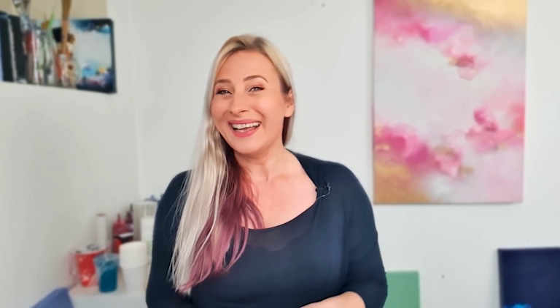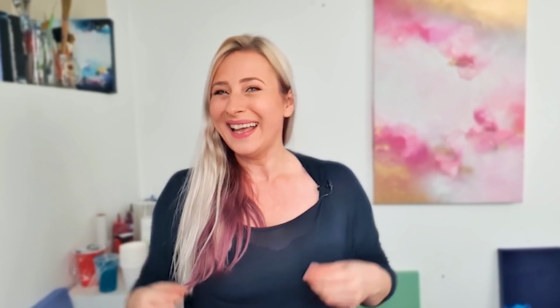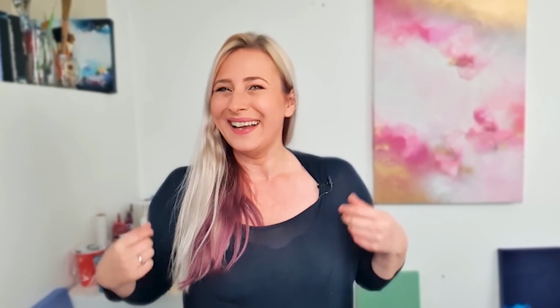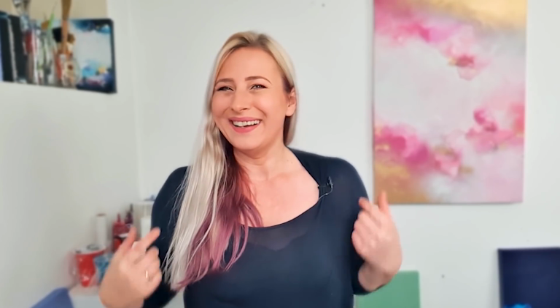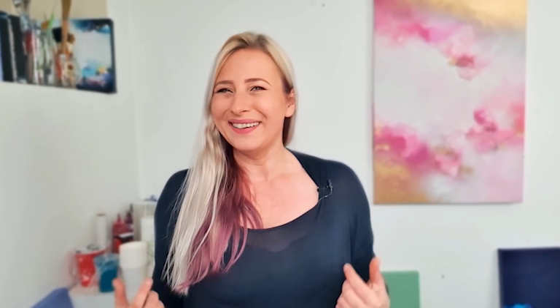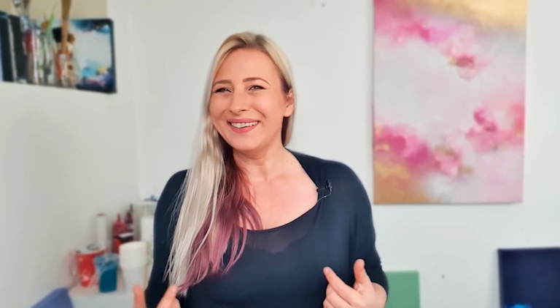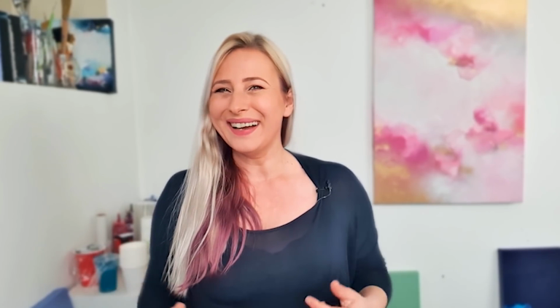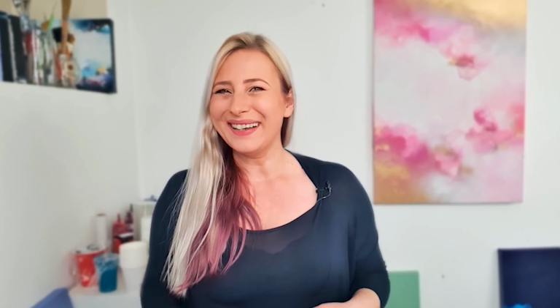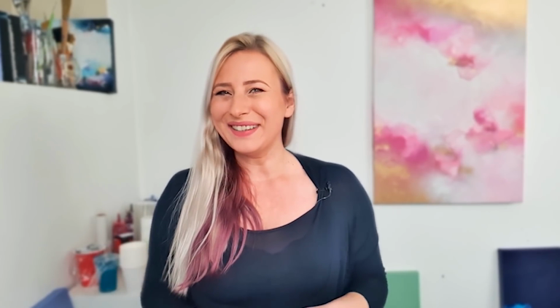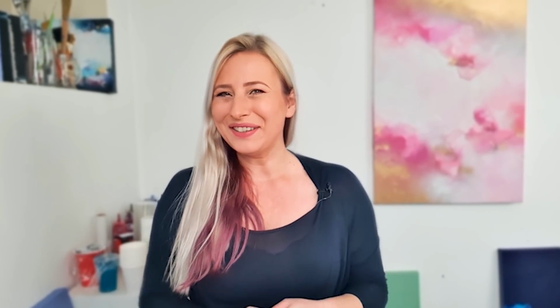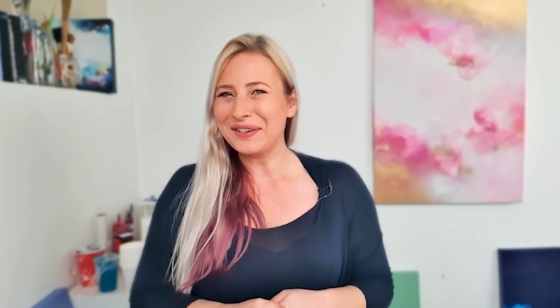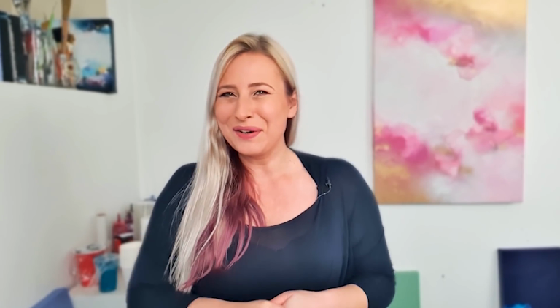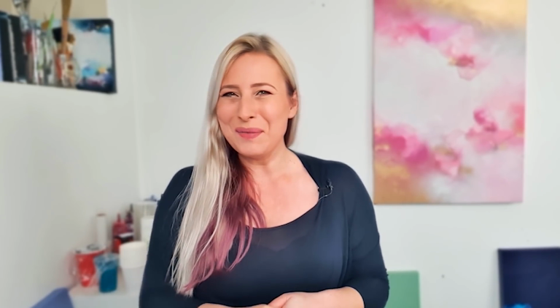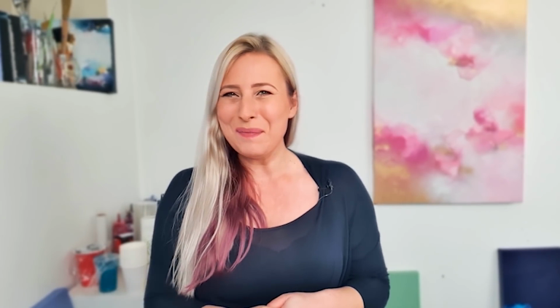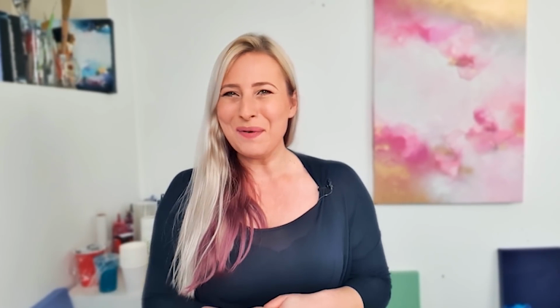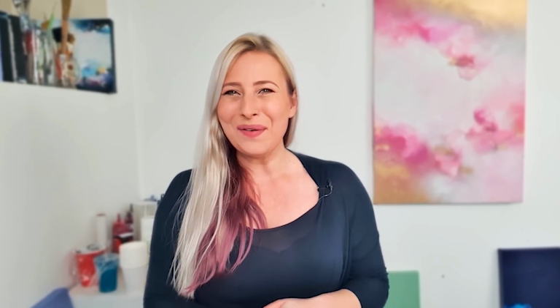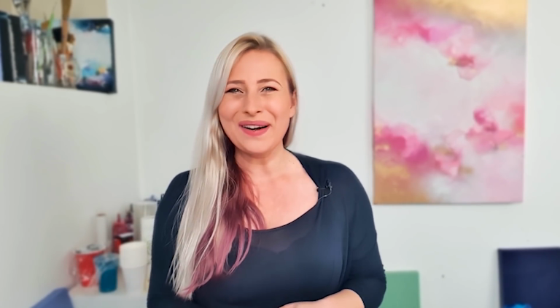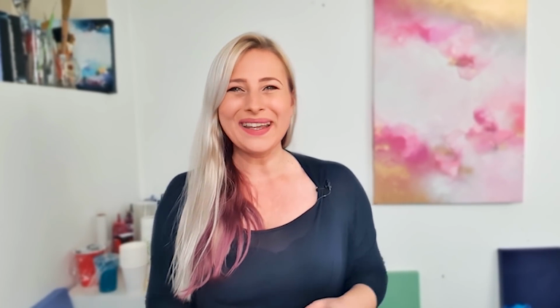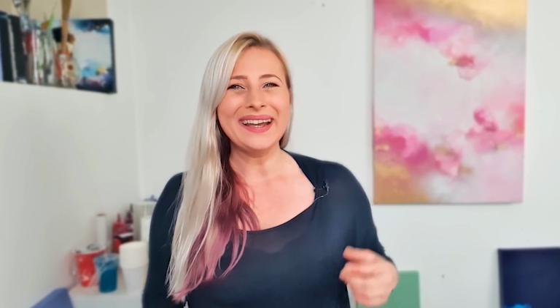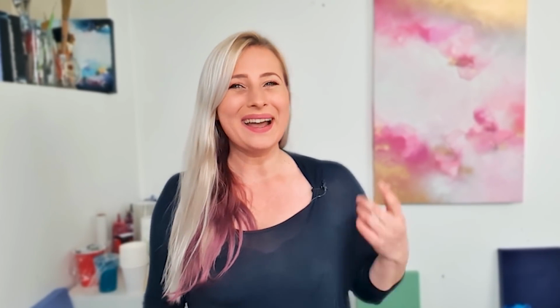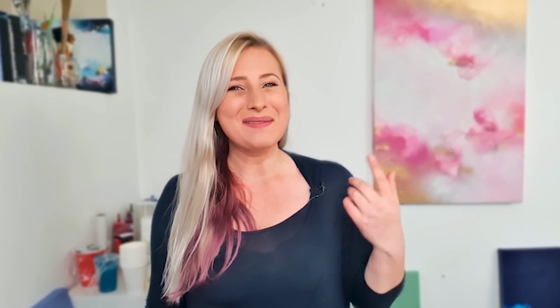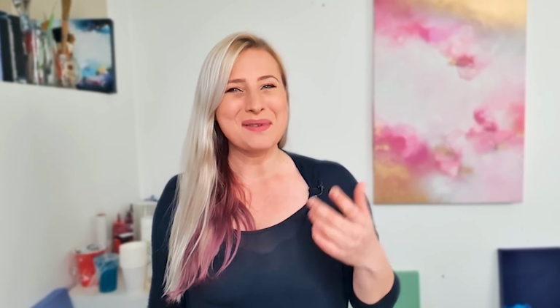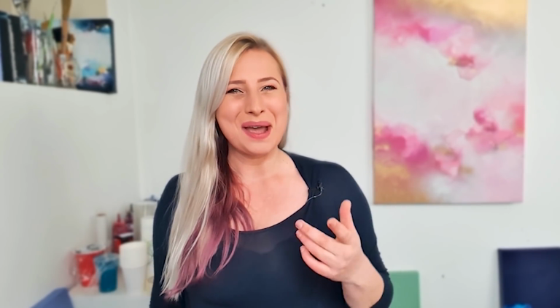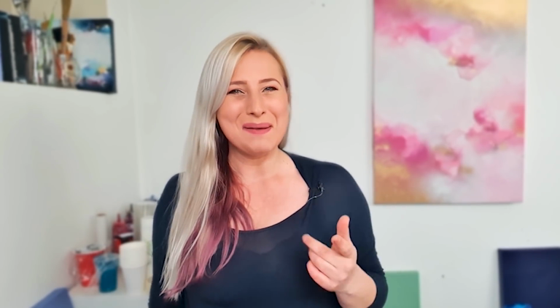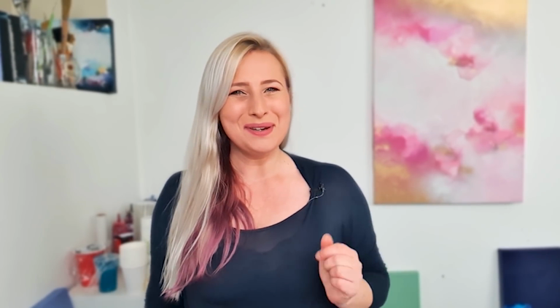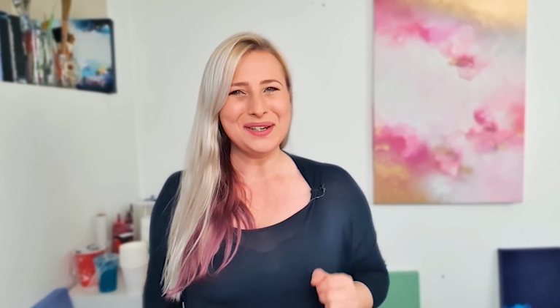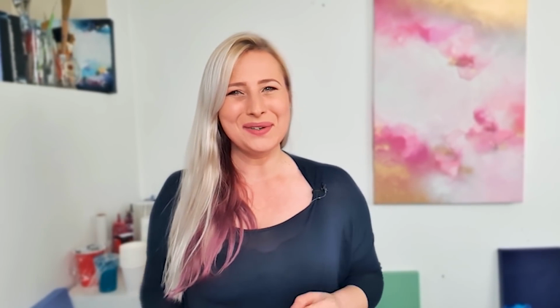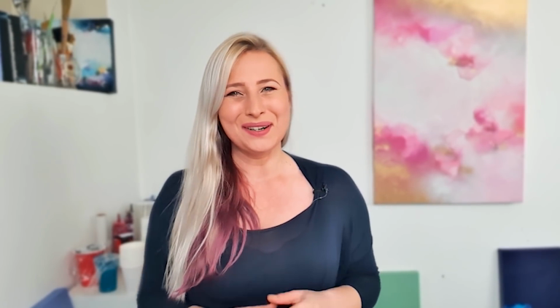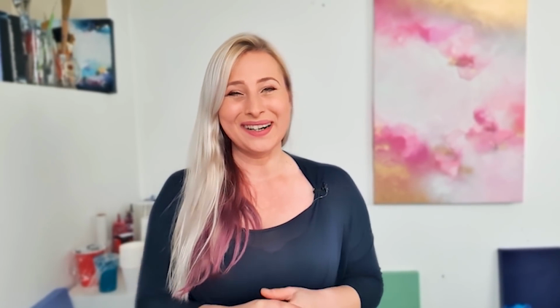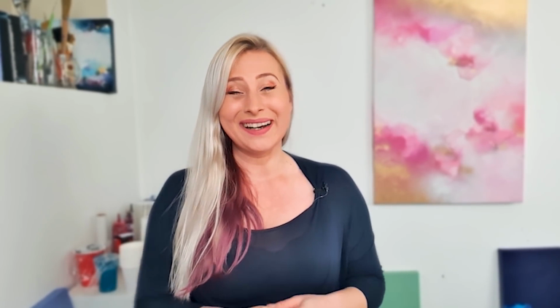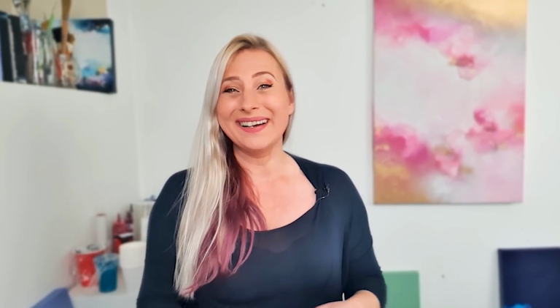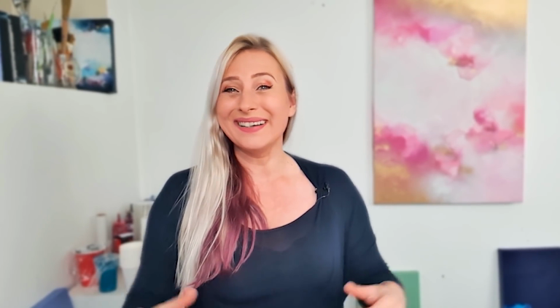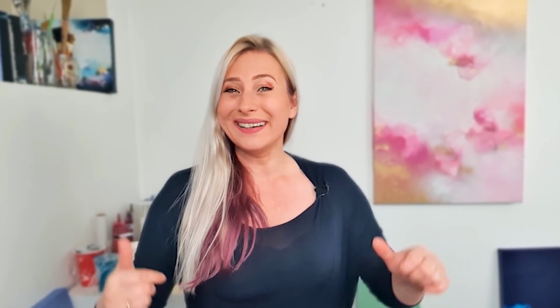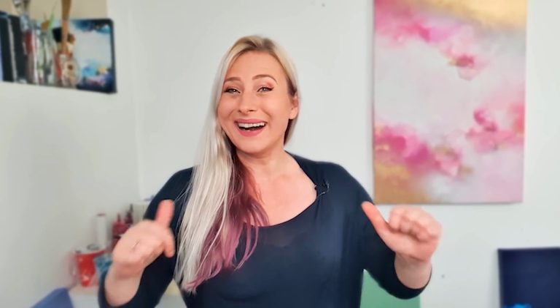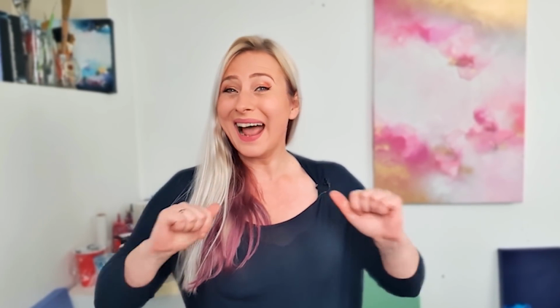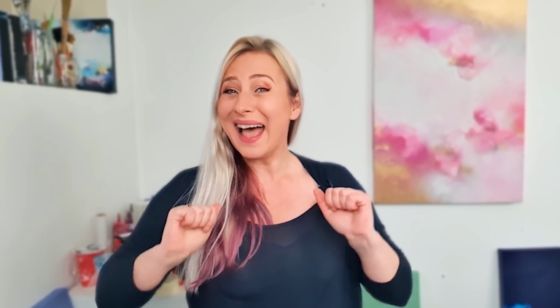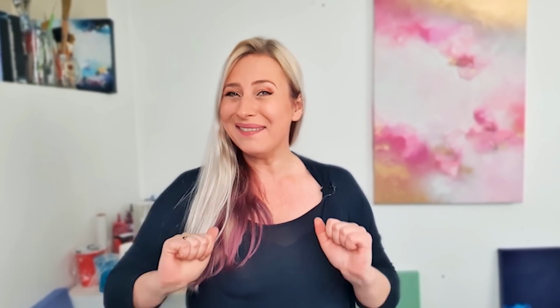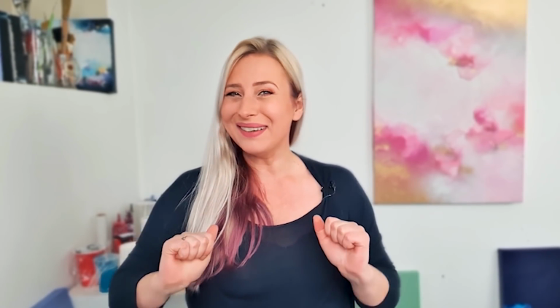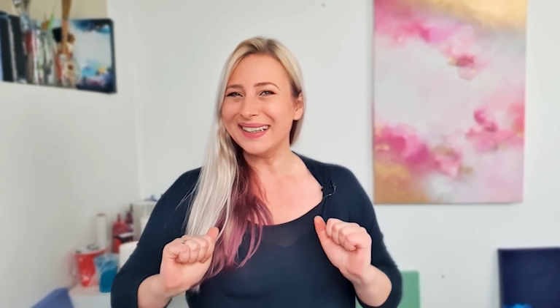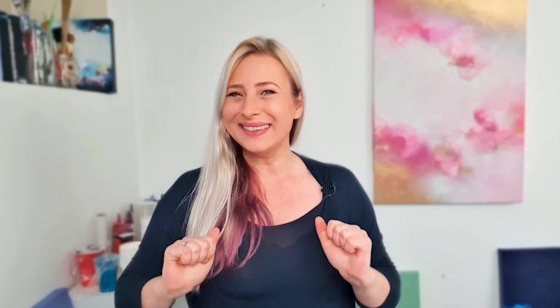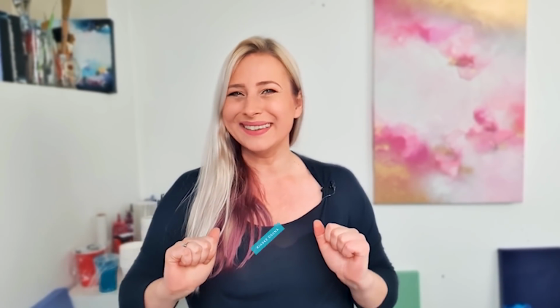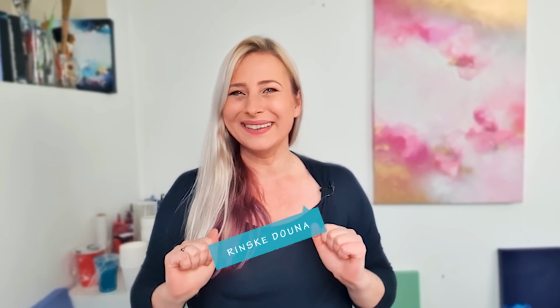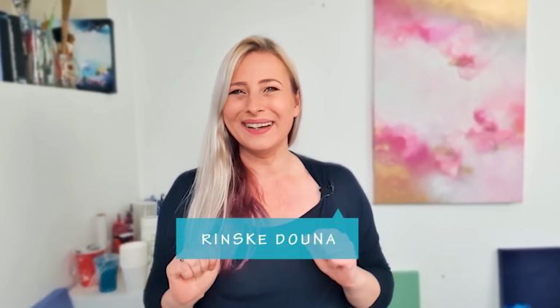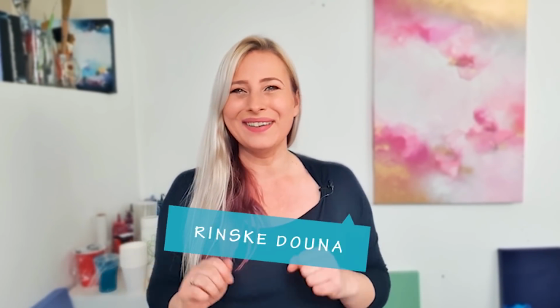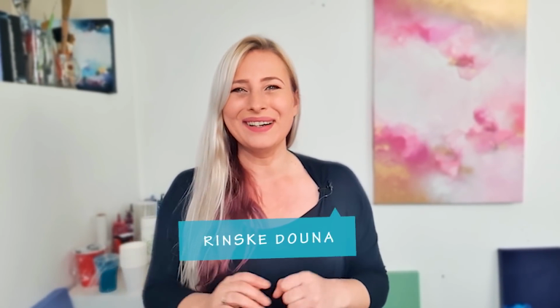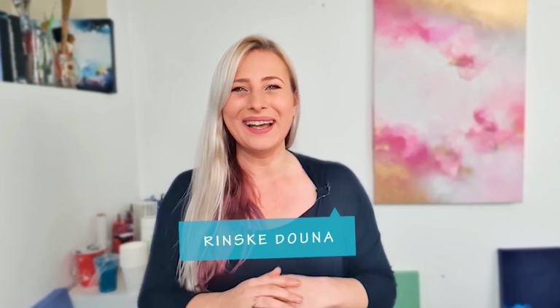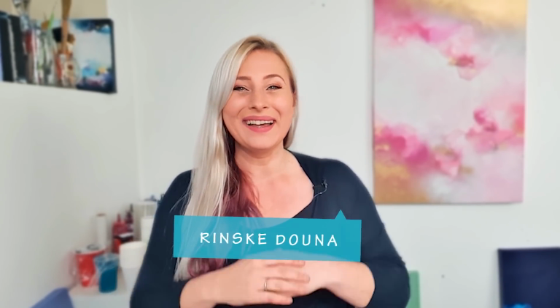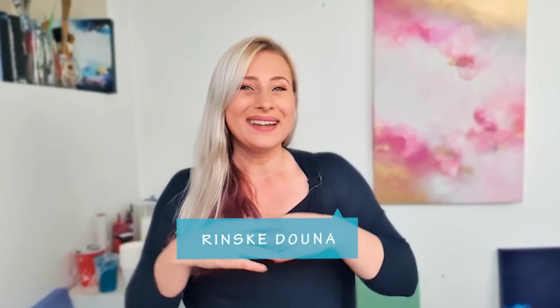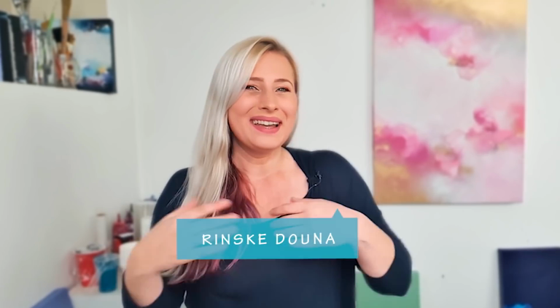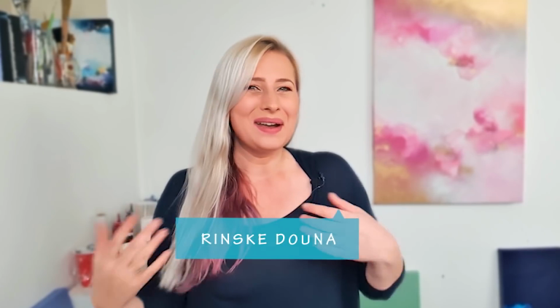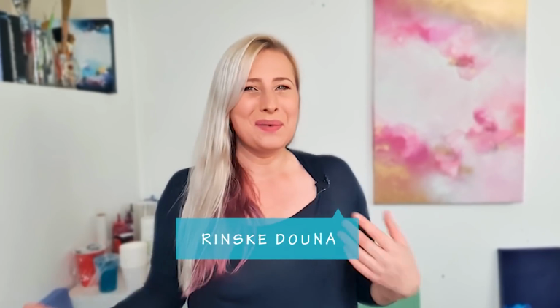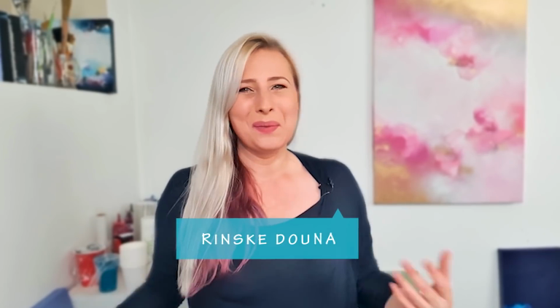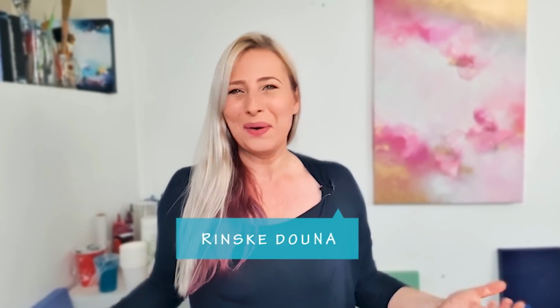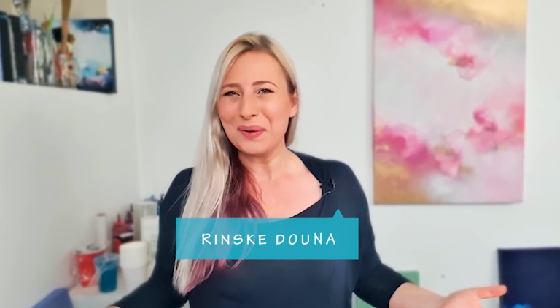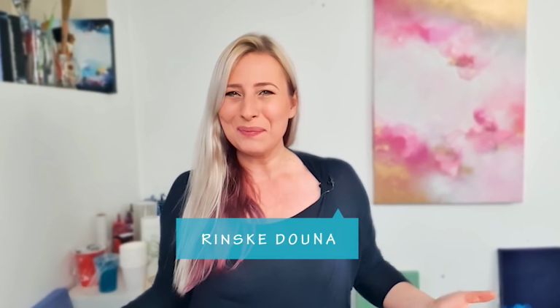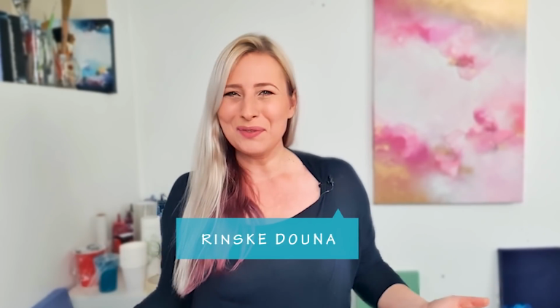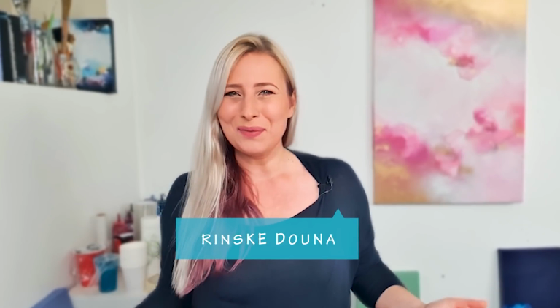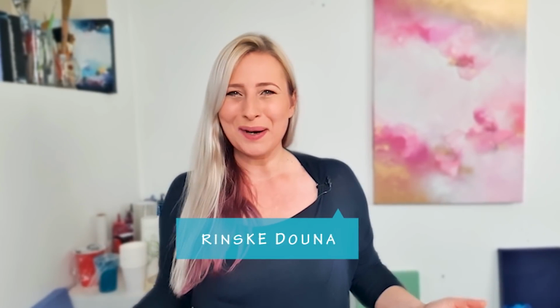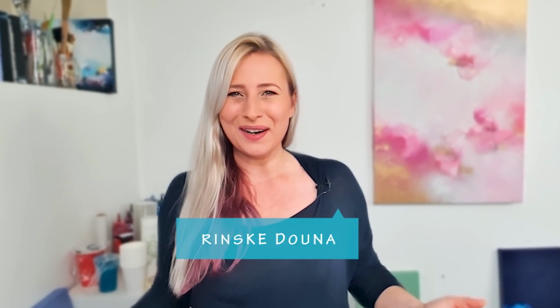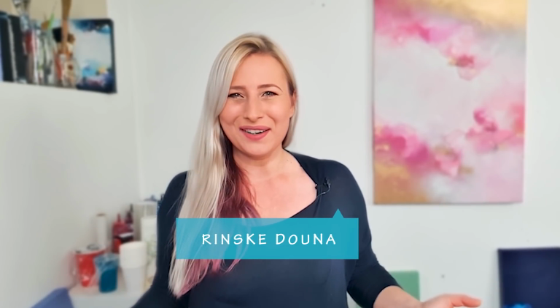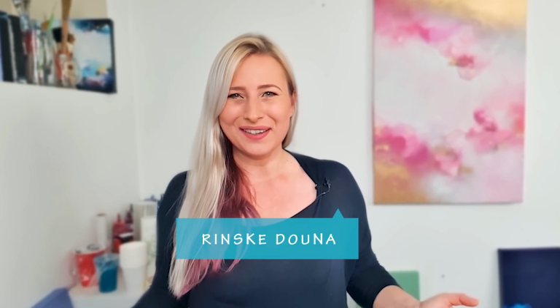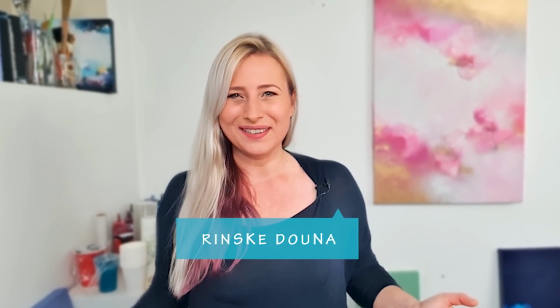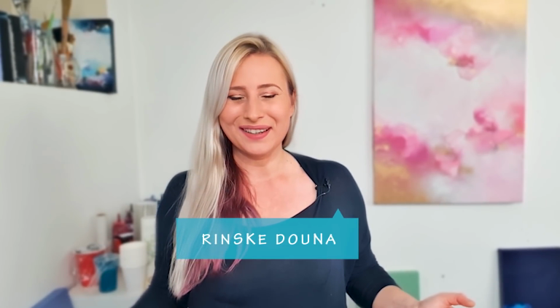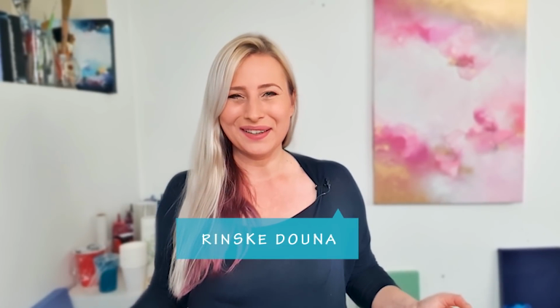Hello guys, good morning. I'm happy you are here. I'm Rinske Dauna and welcome to my art channel.